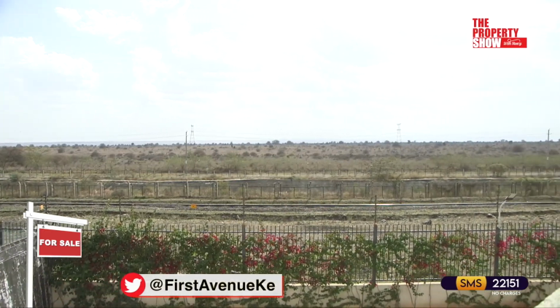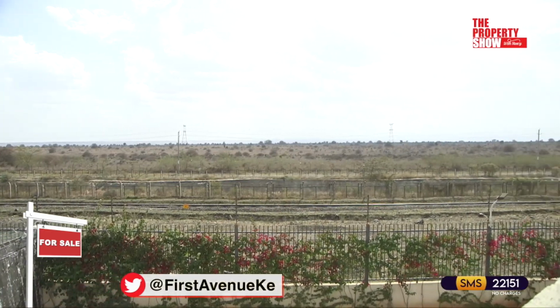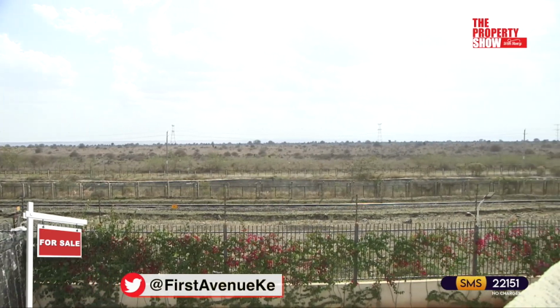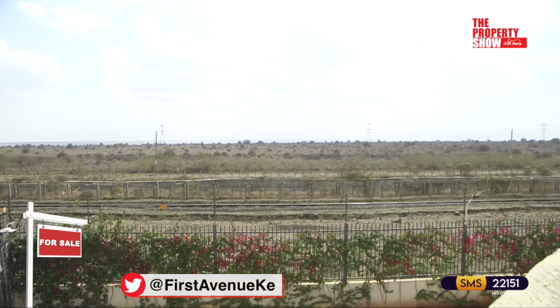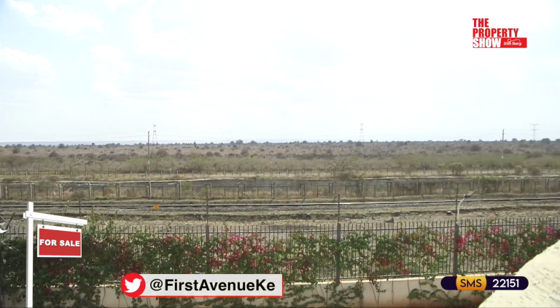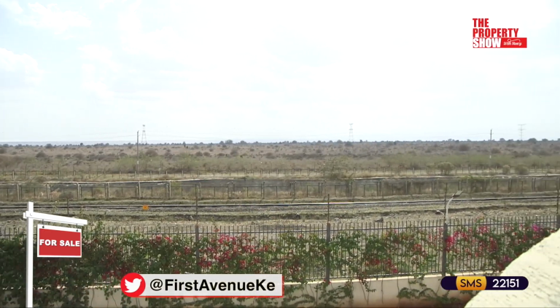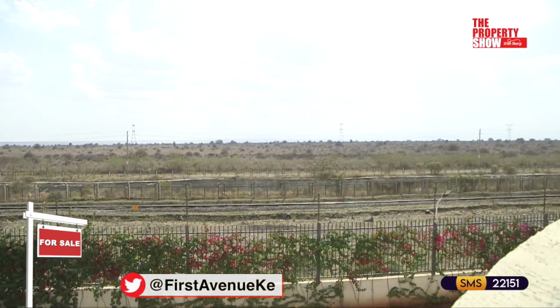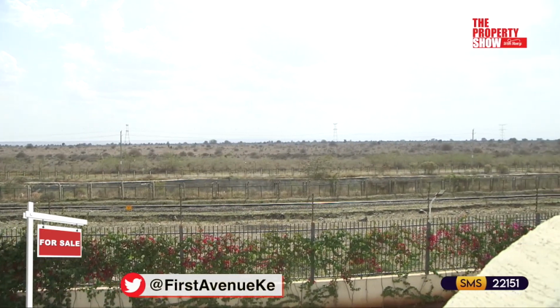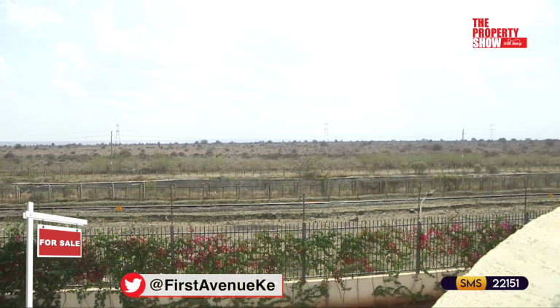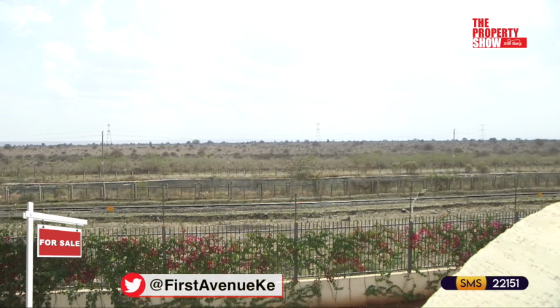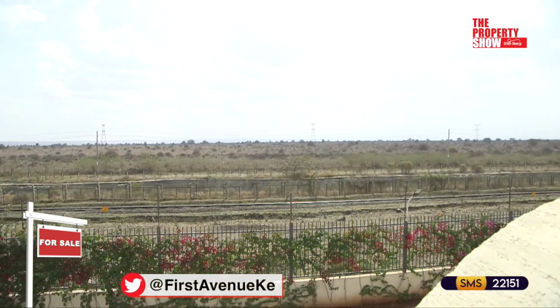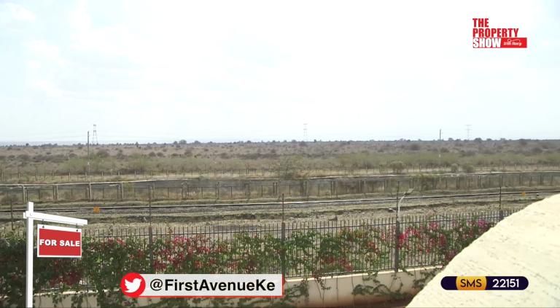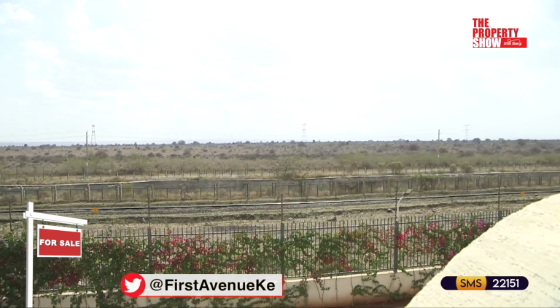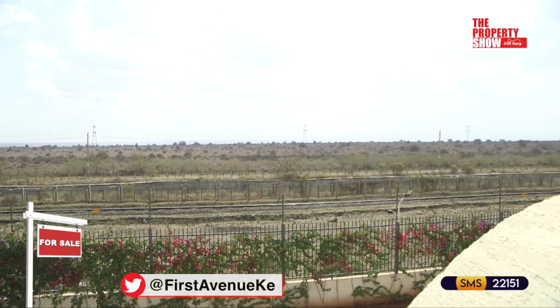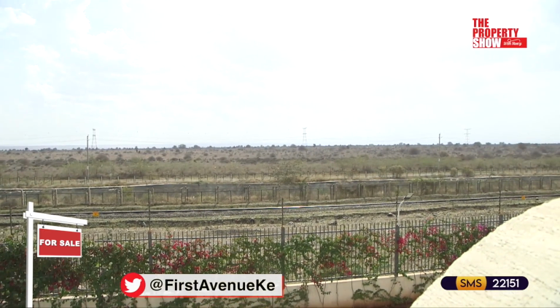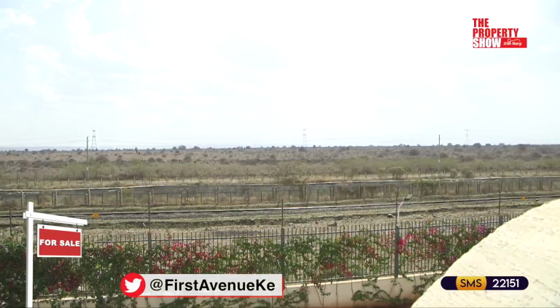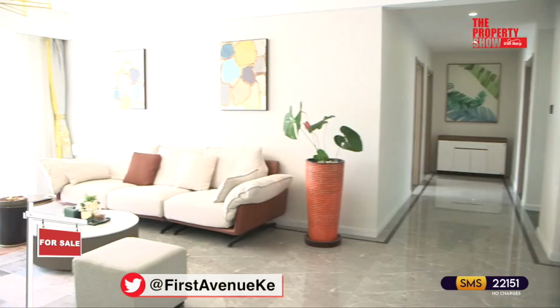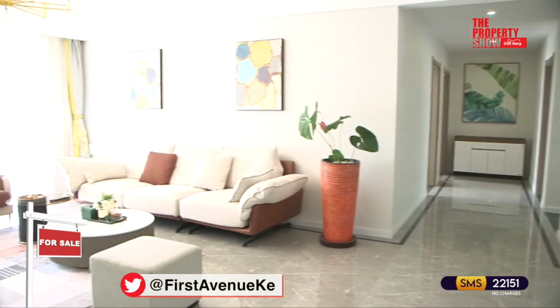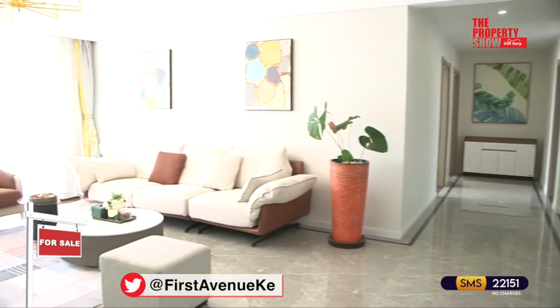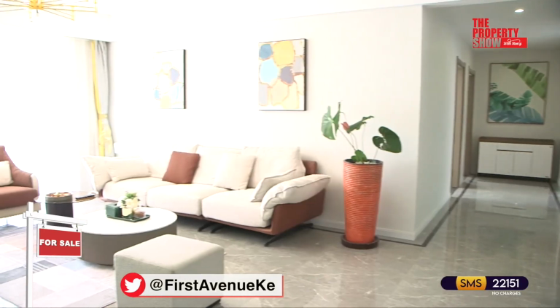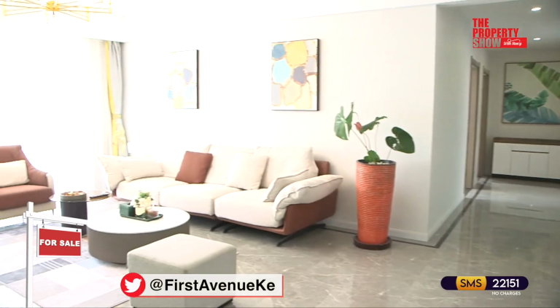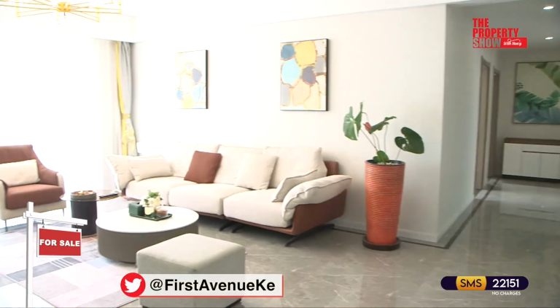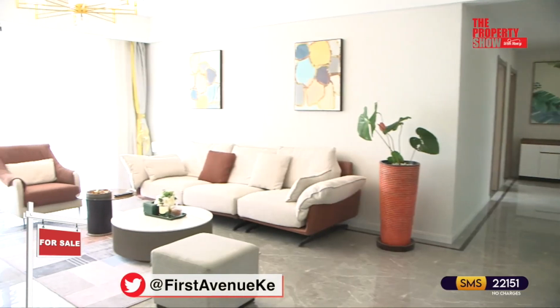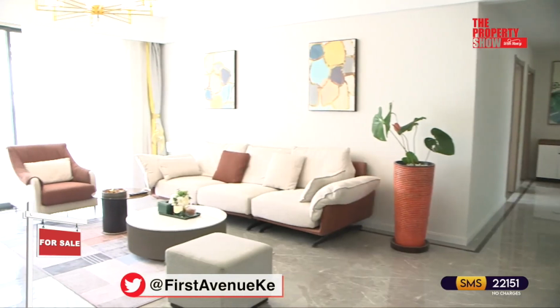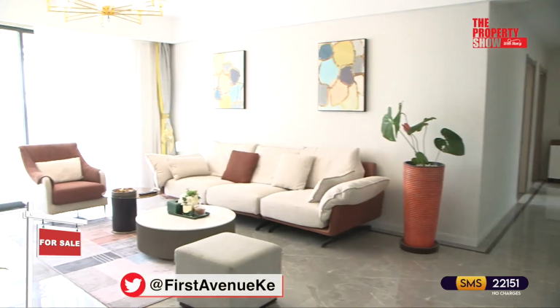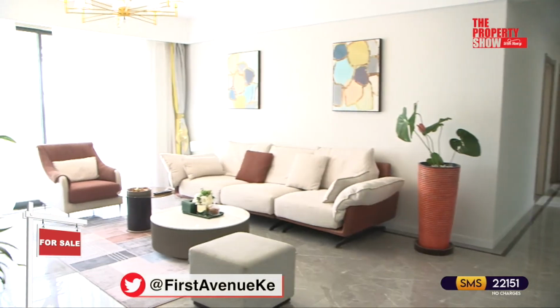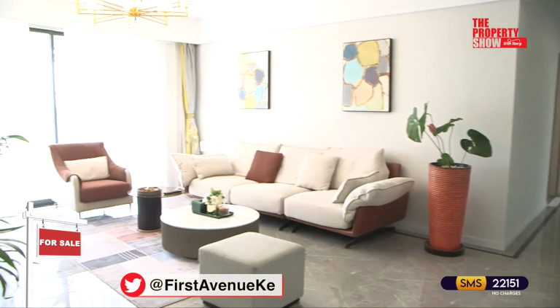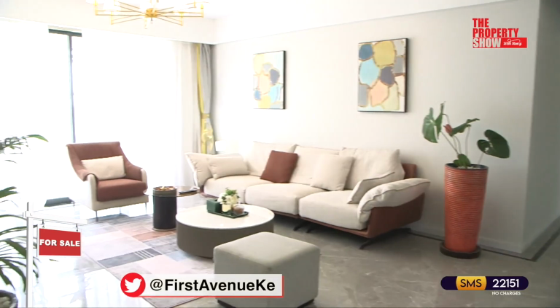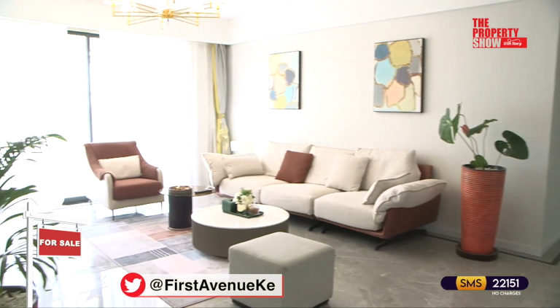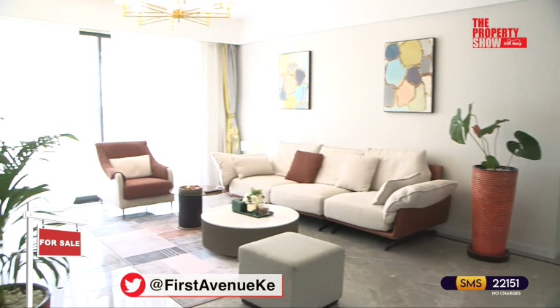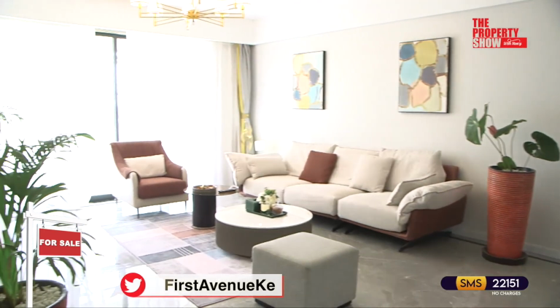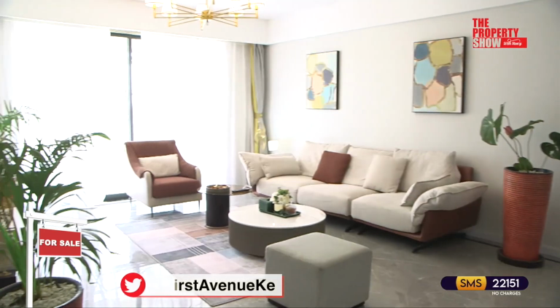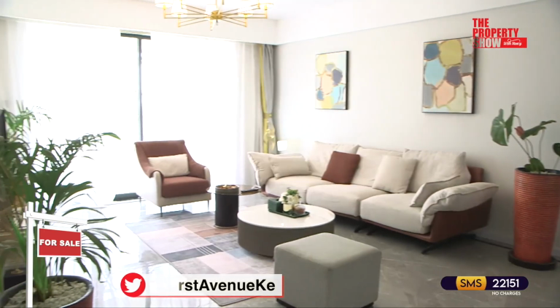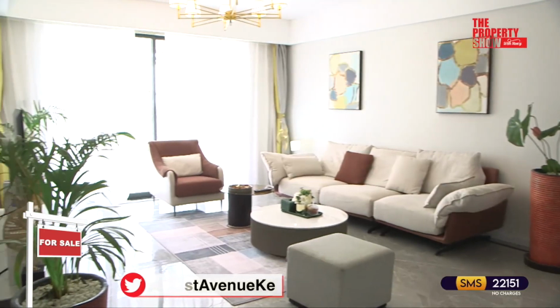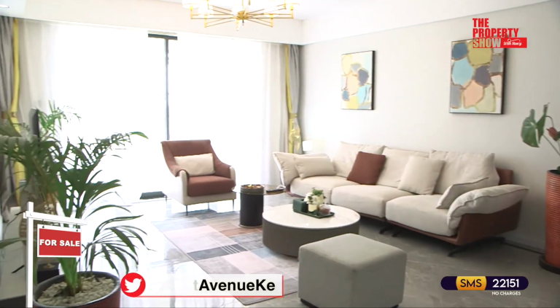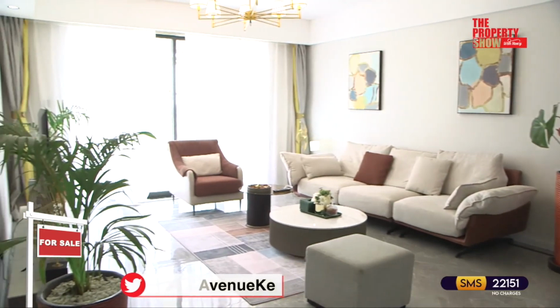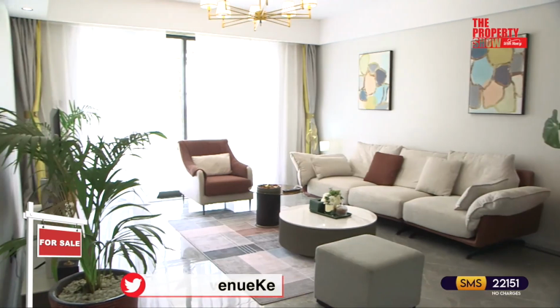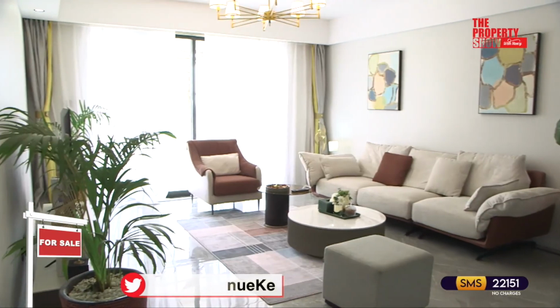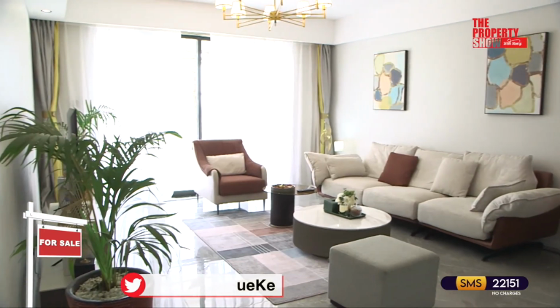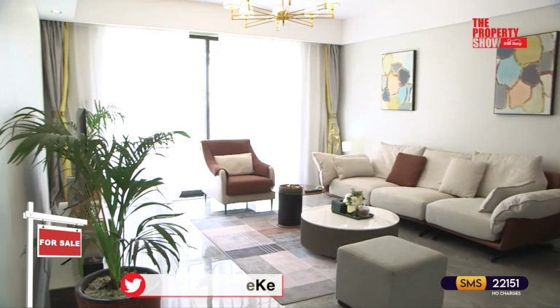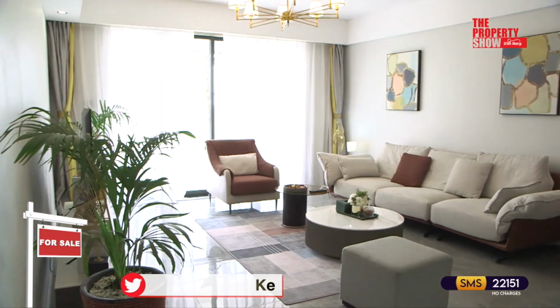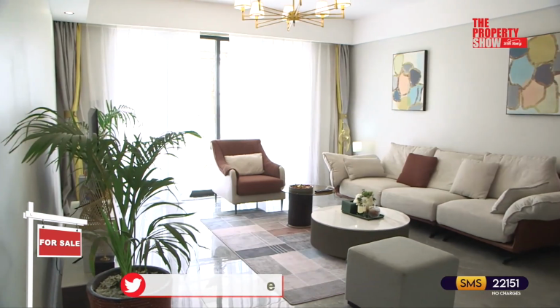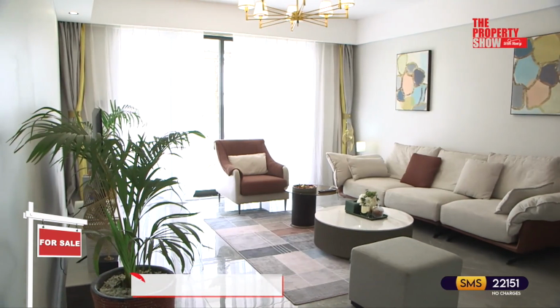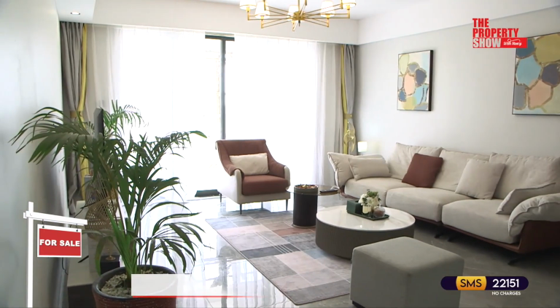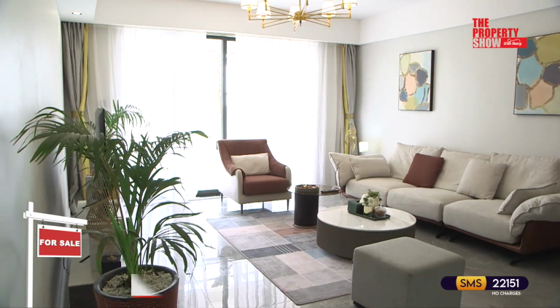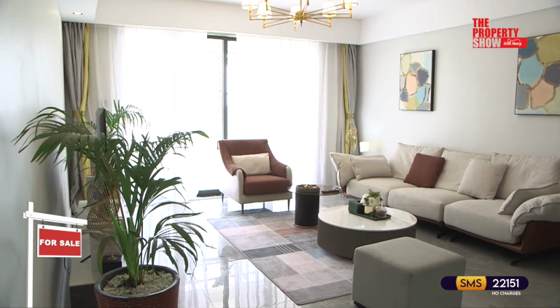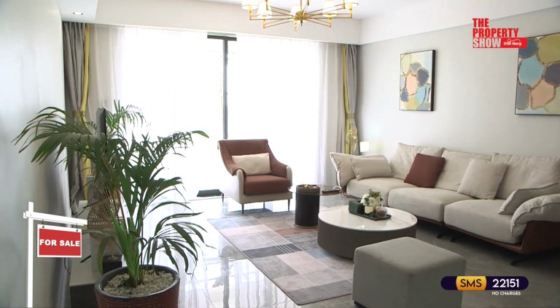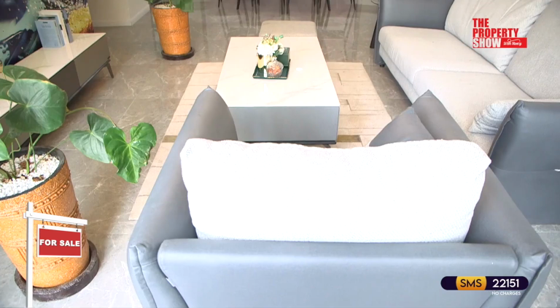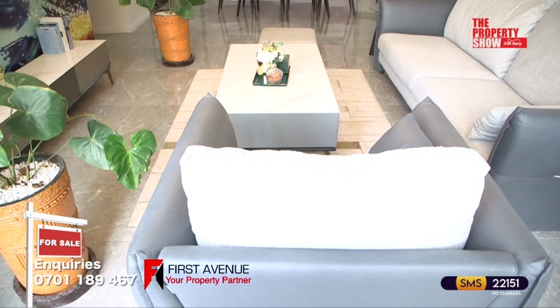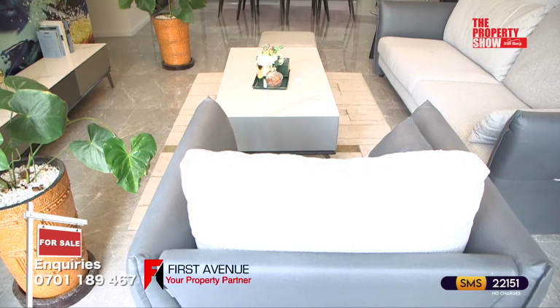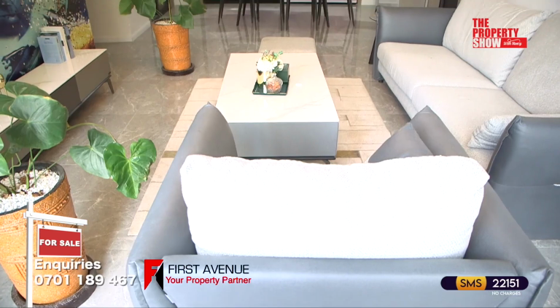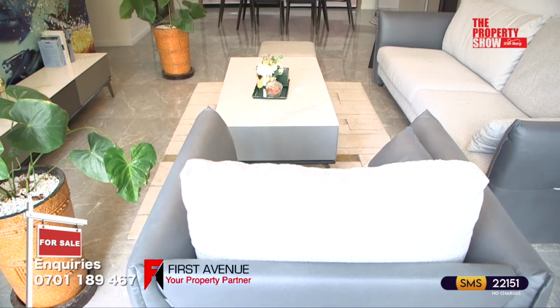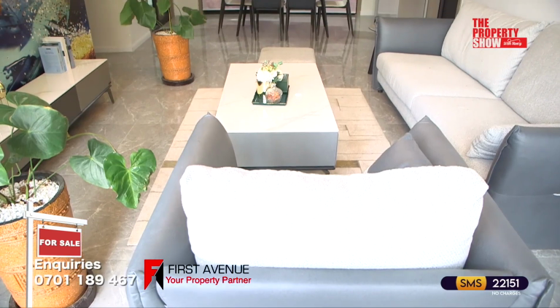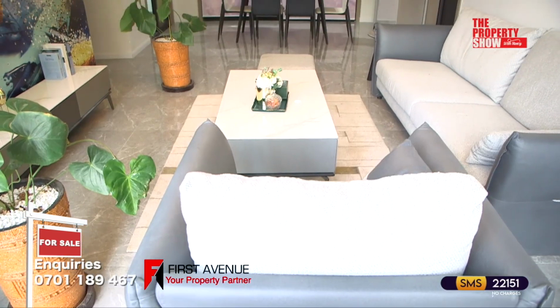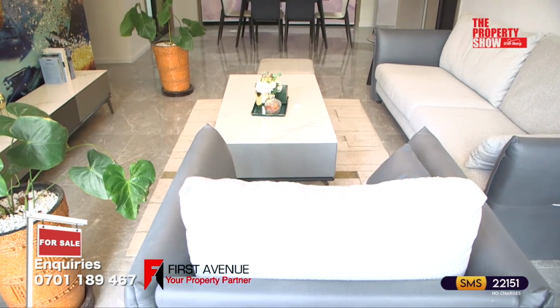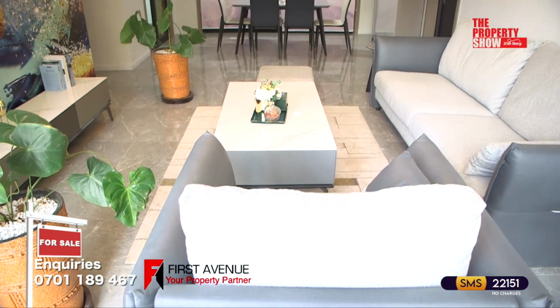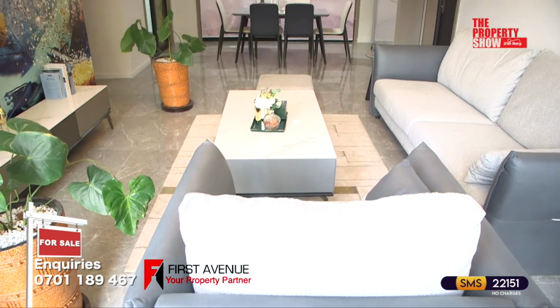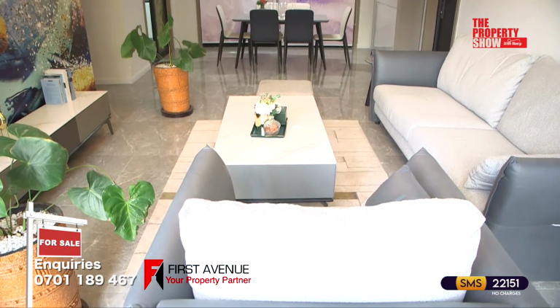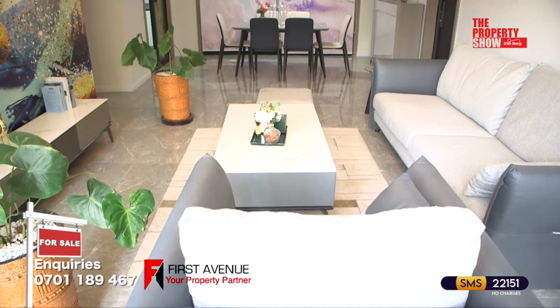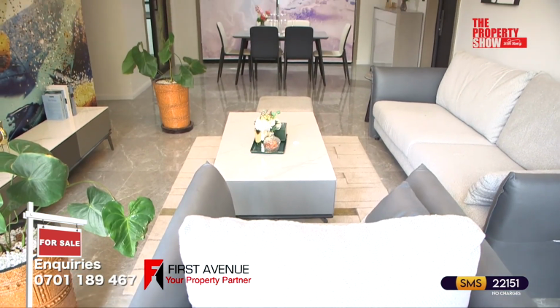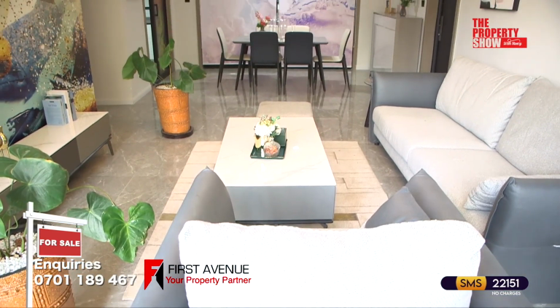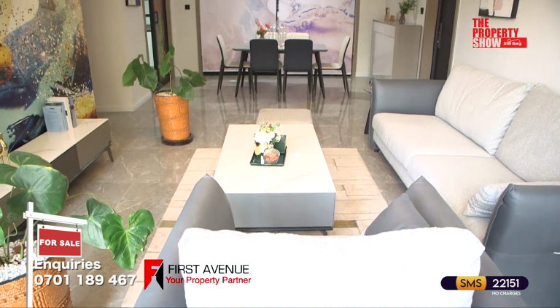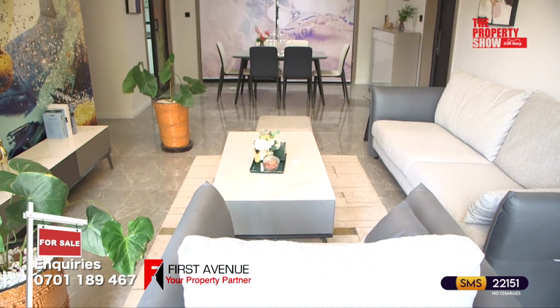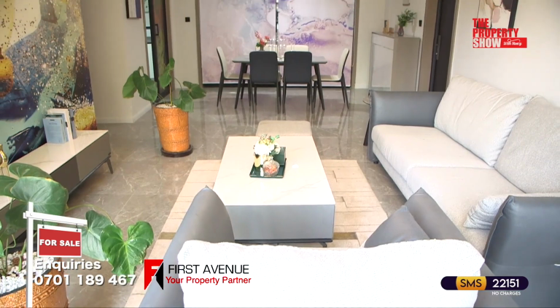The project offers two, three, four and five bedroom apartments with a host of amenities.